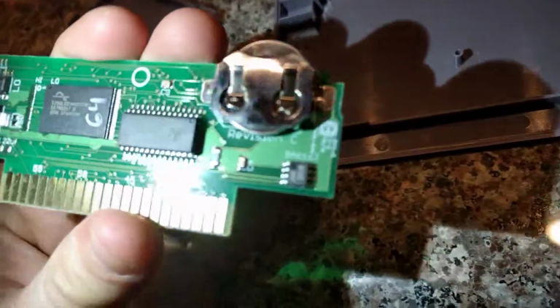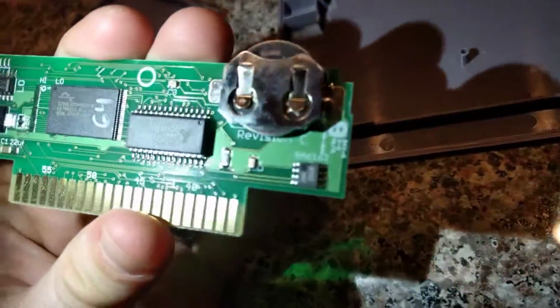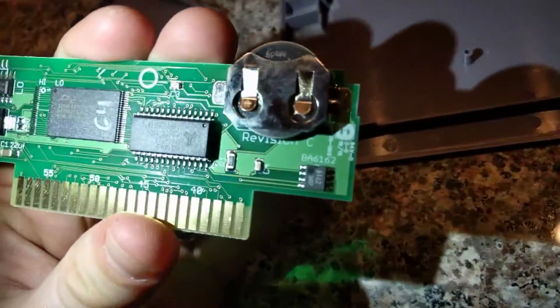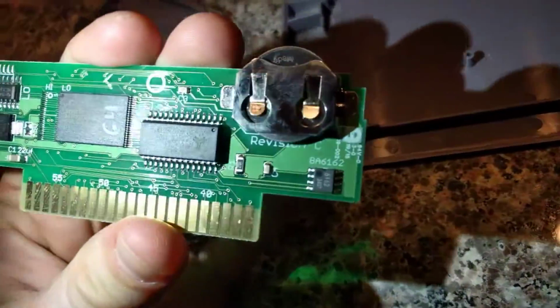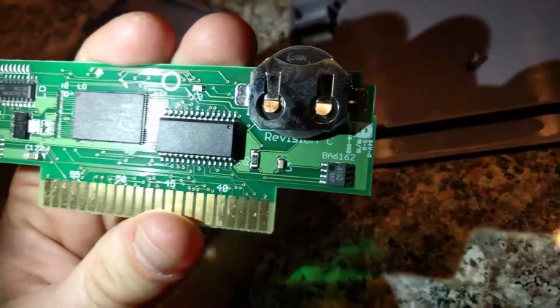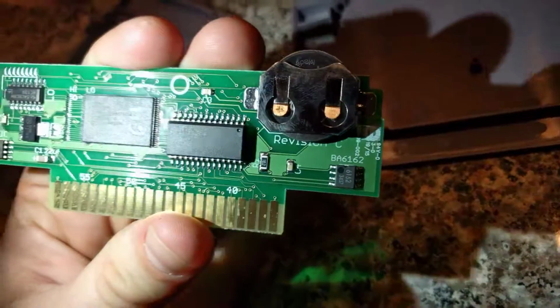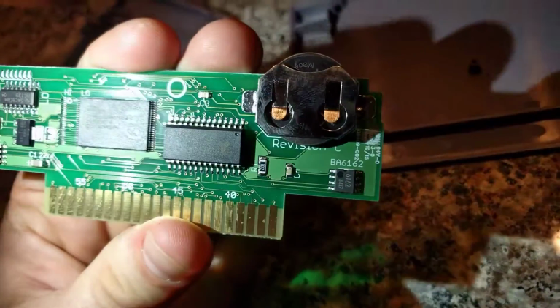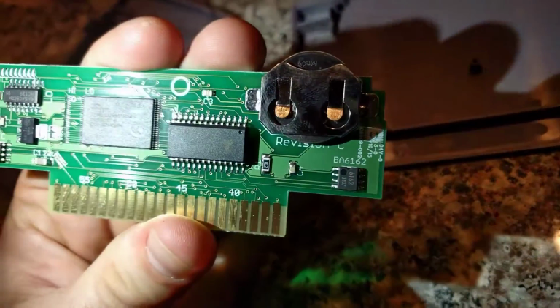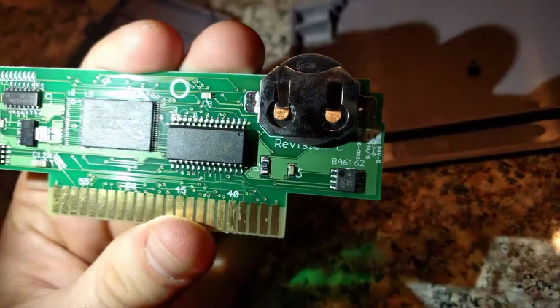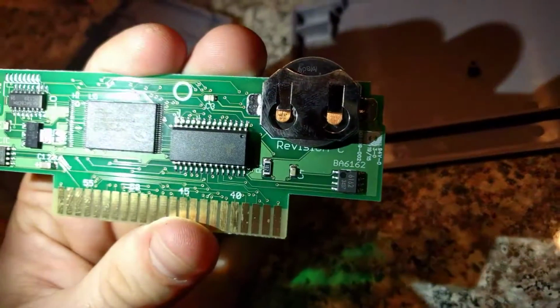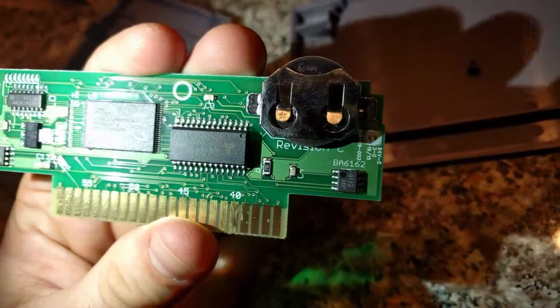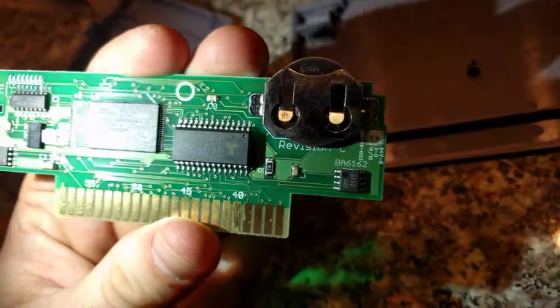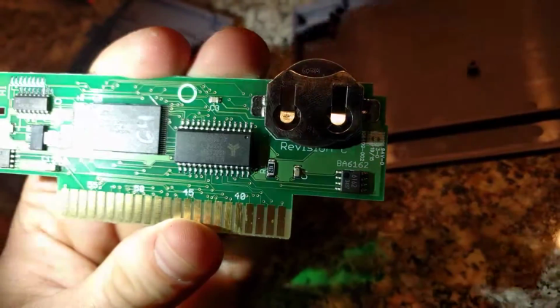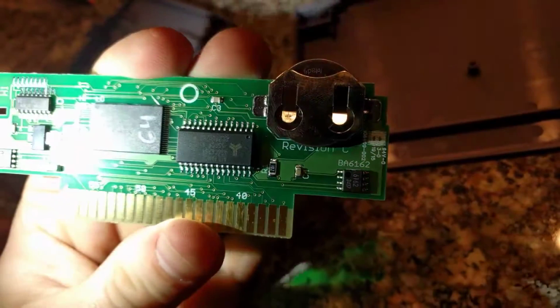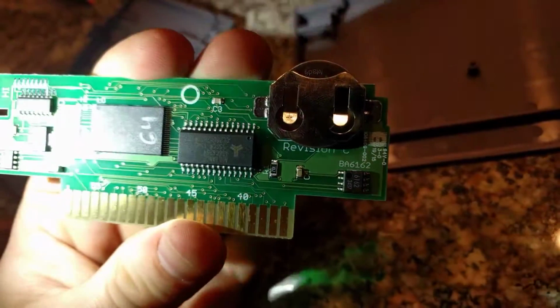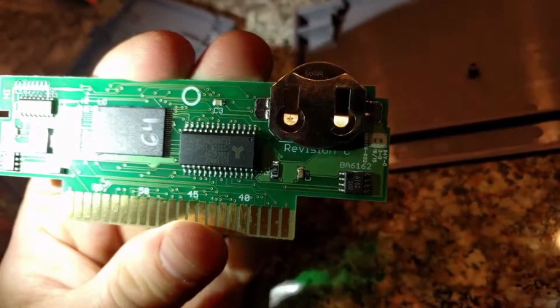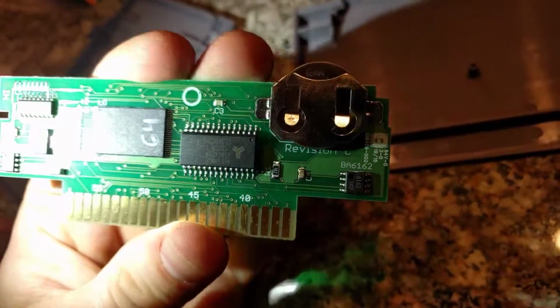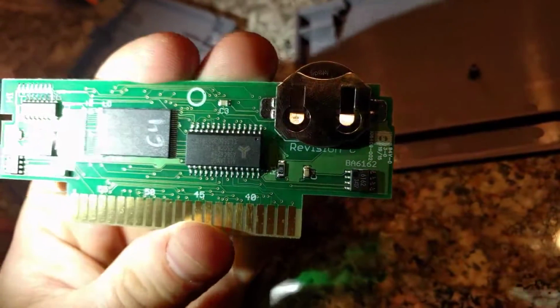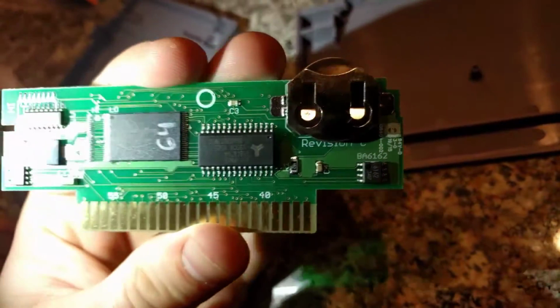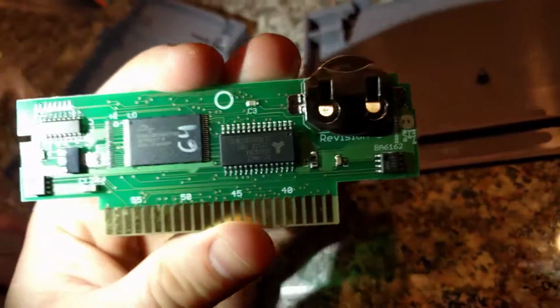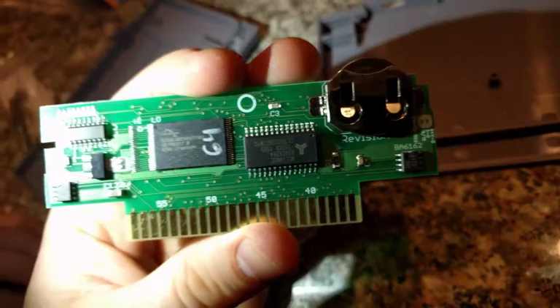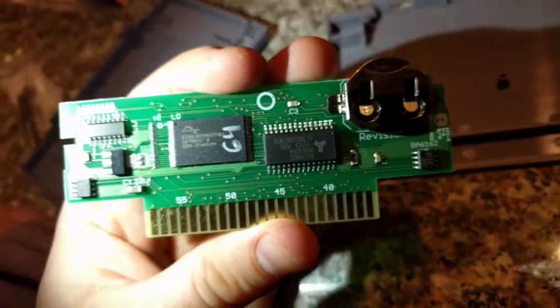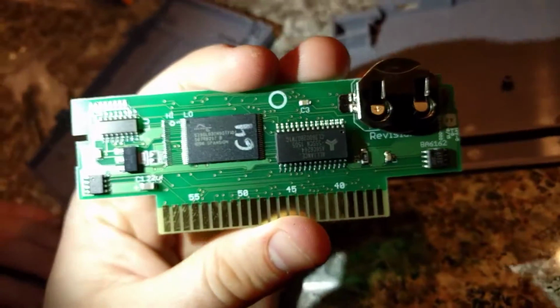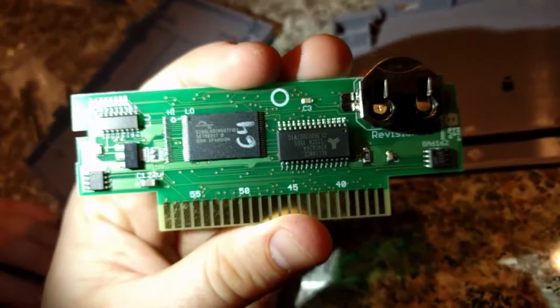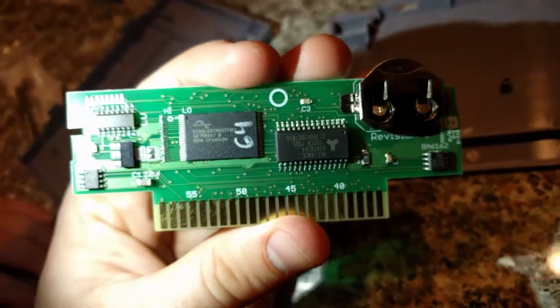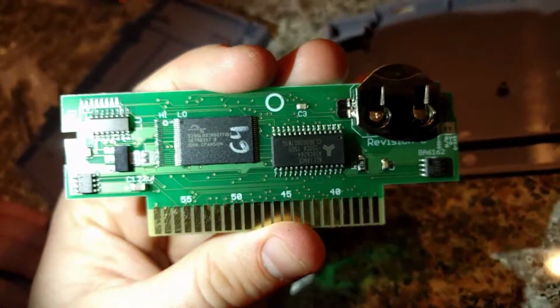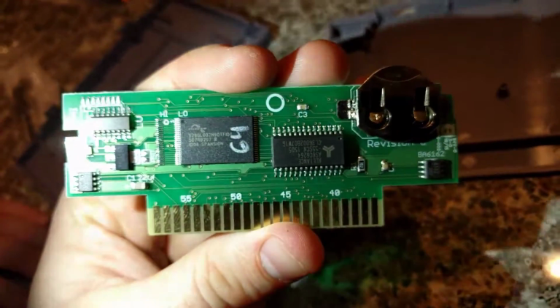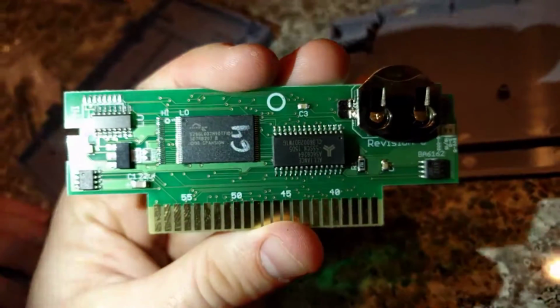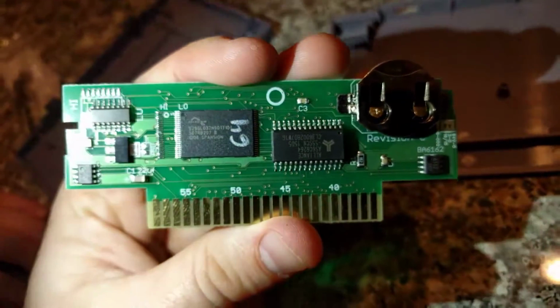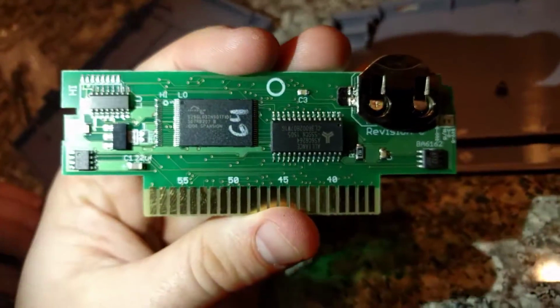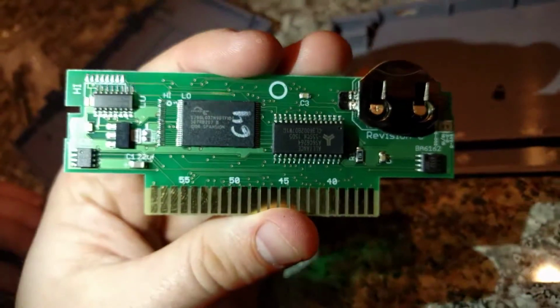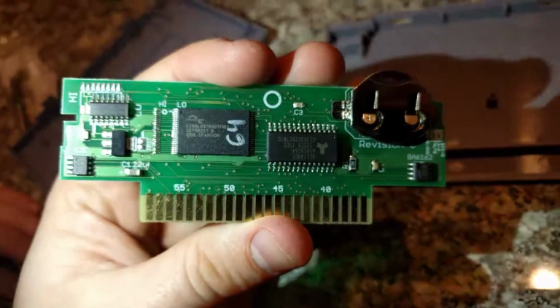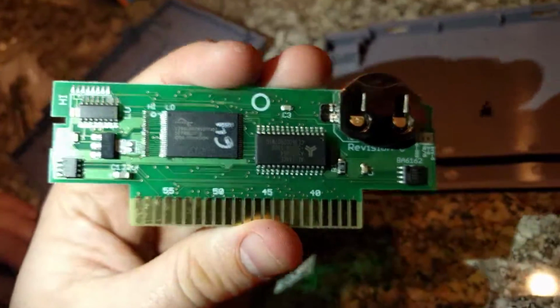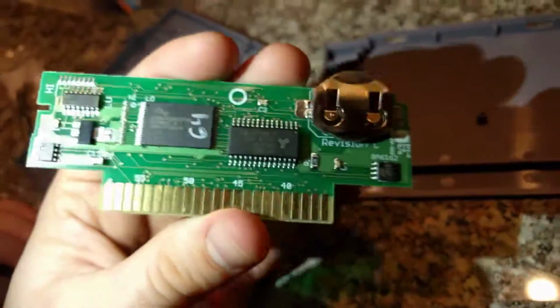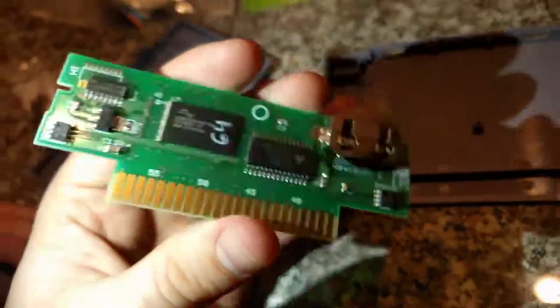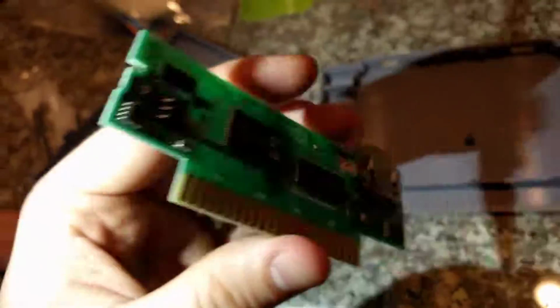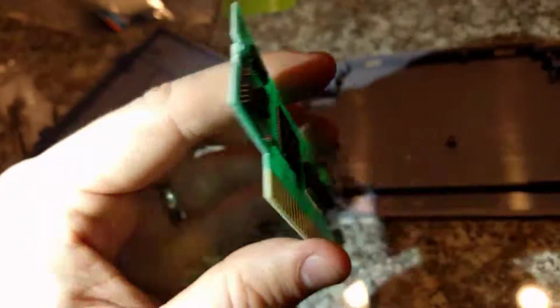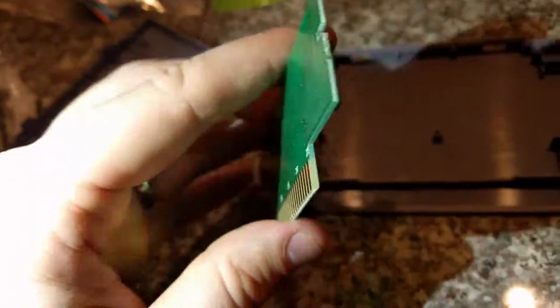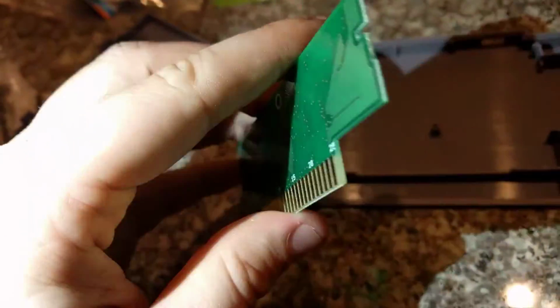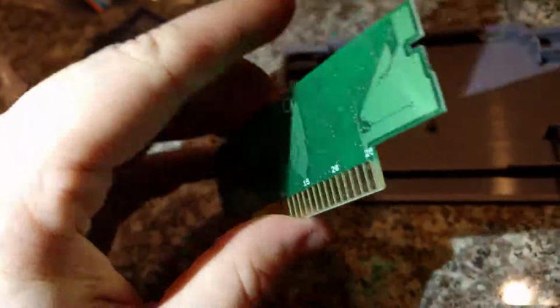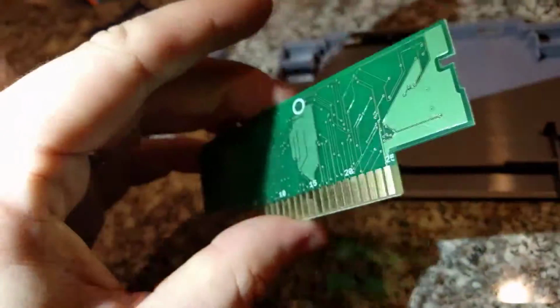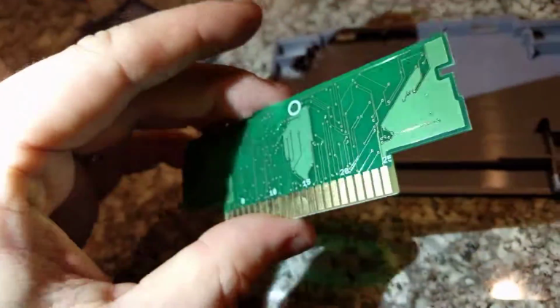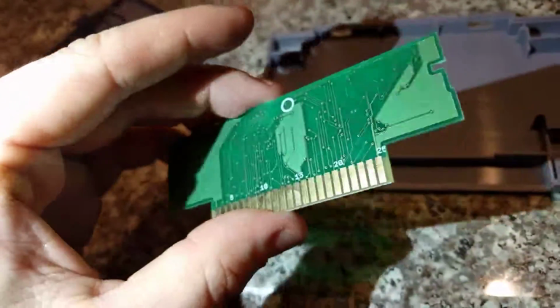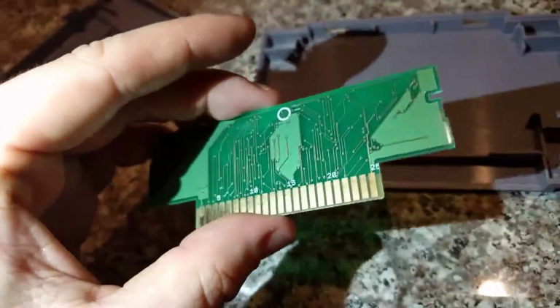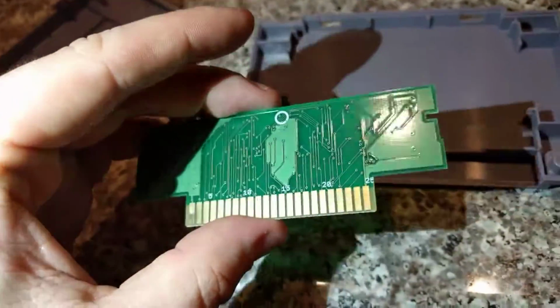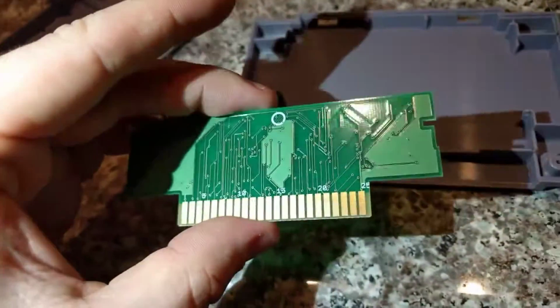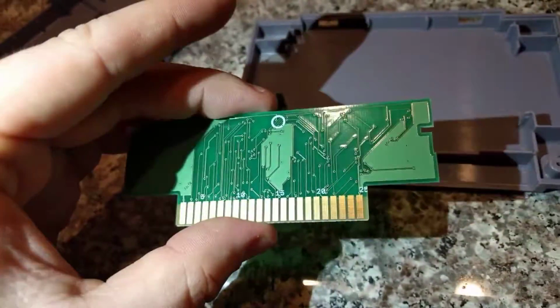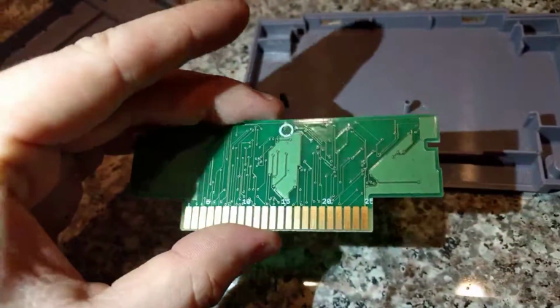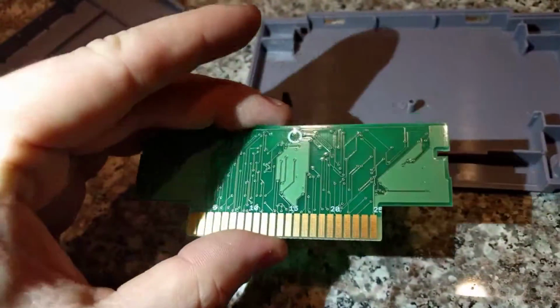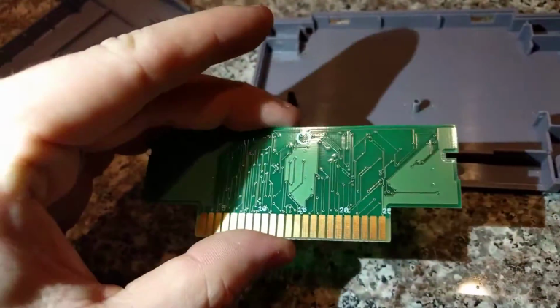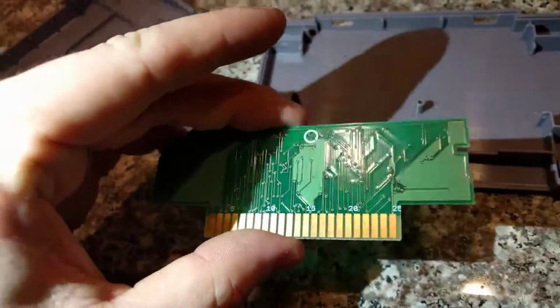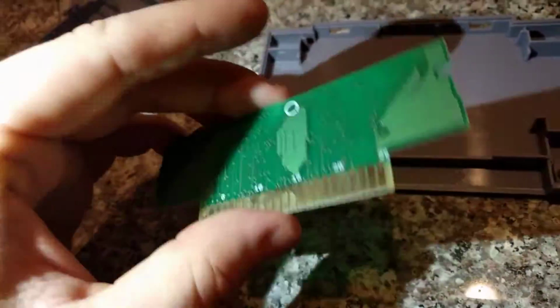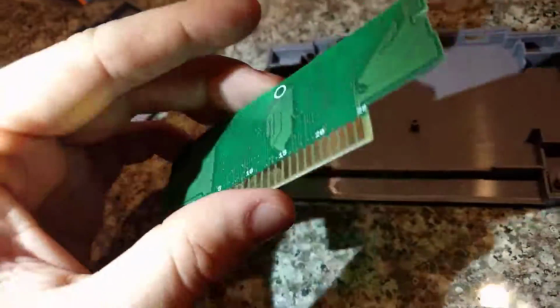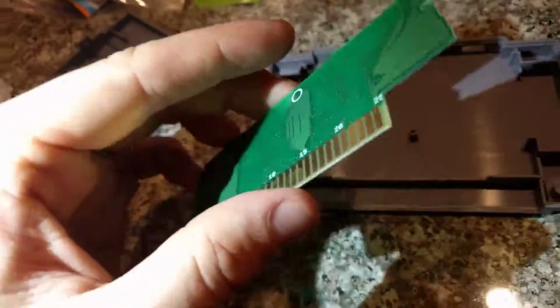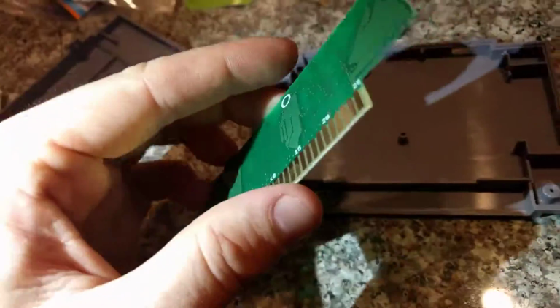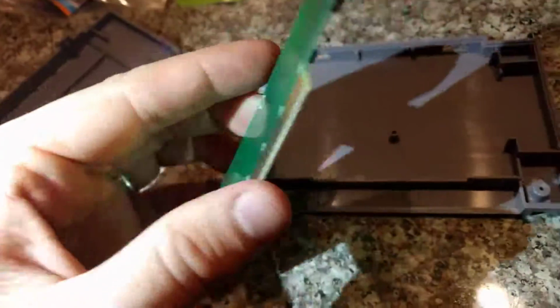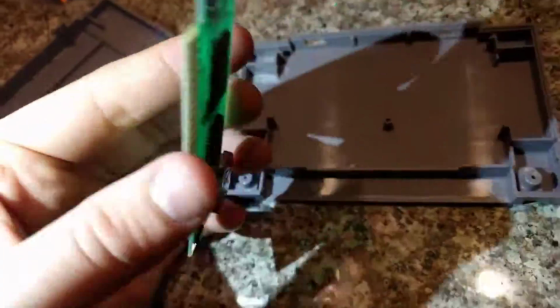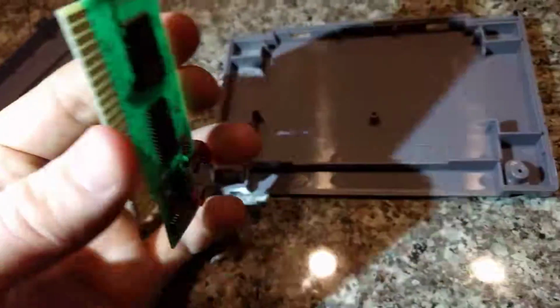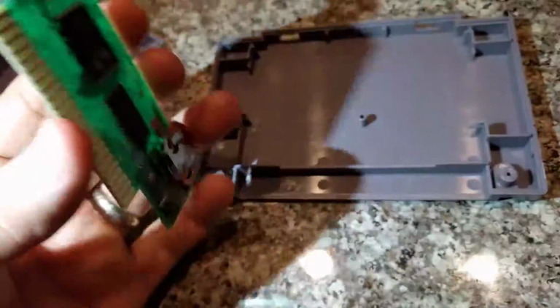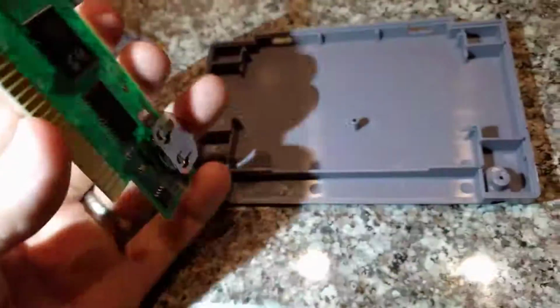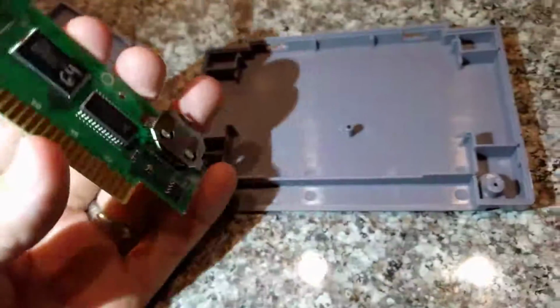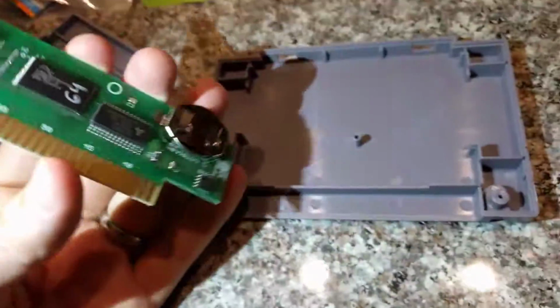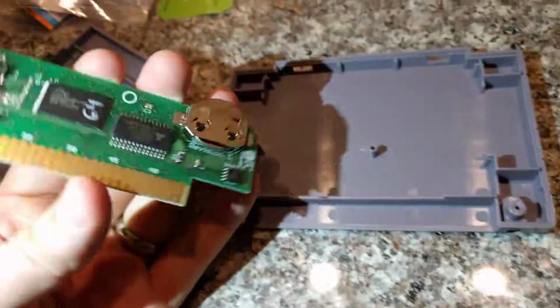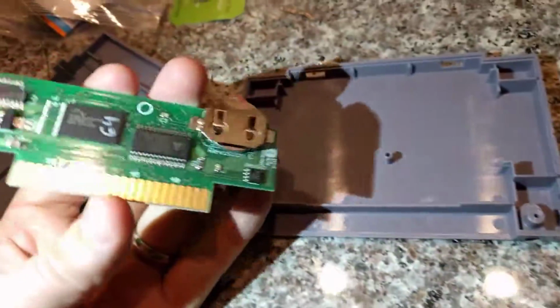Not sure who makes these or if we can buy them, but this is definitely a professional repro cartridge — pretty cool.